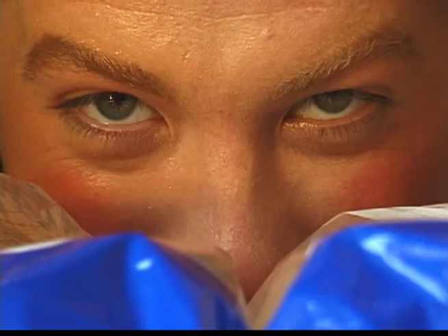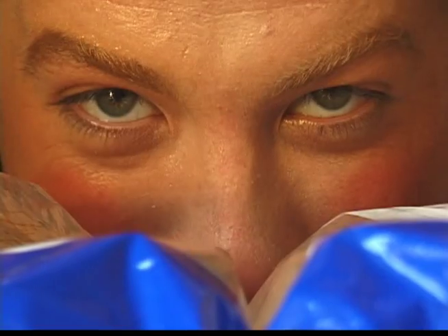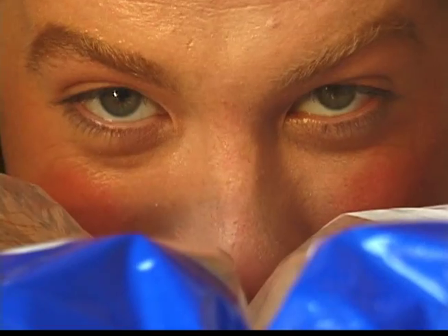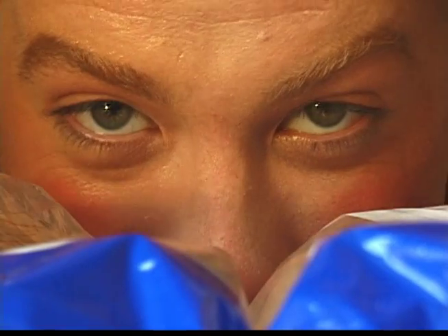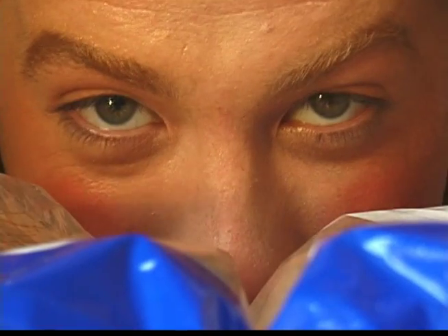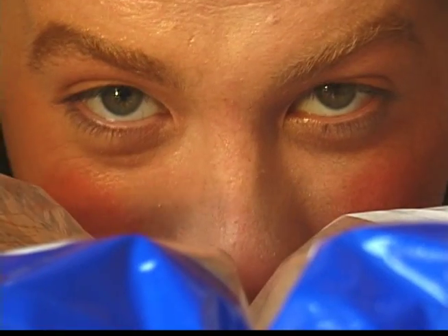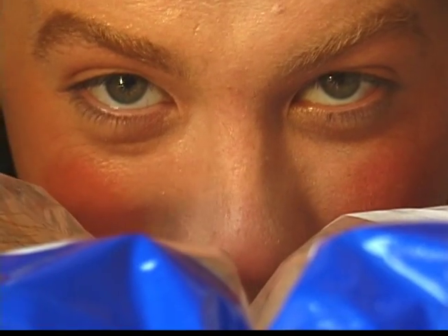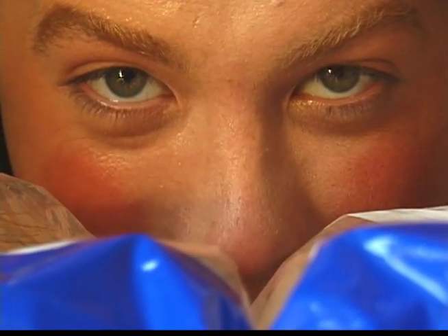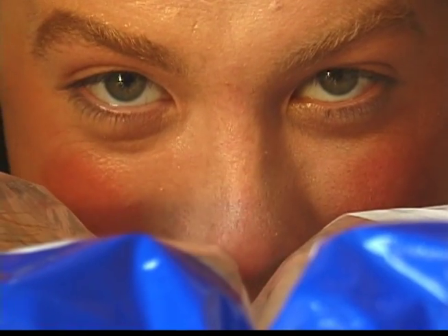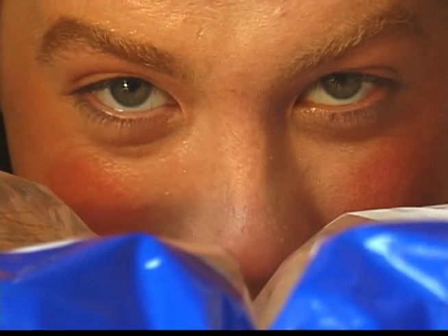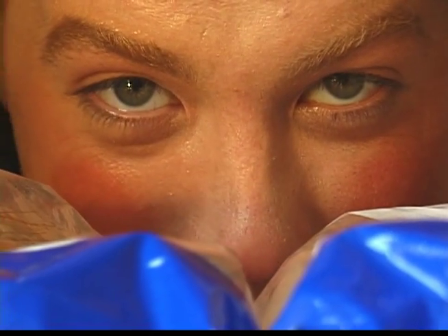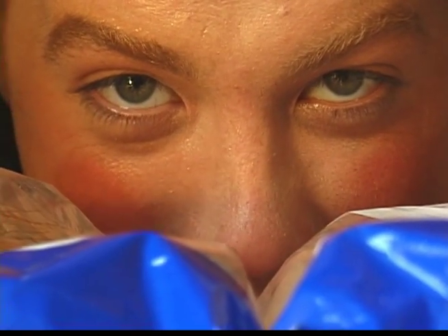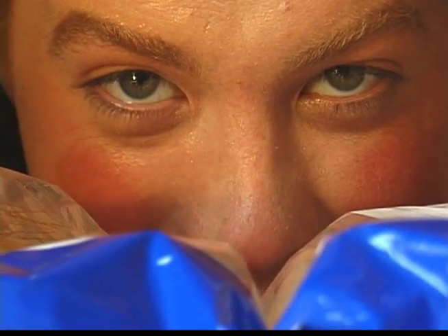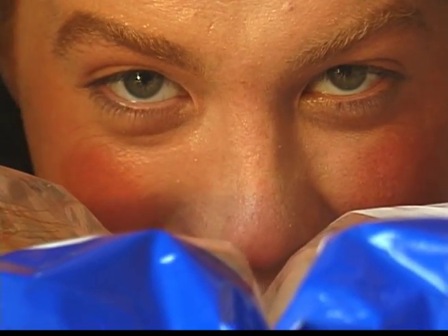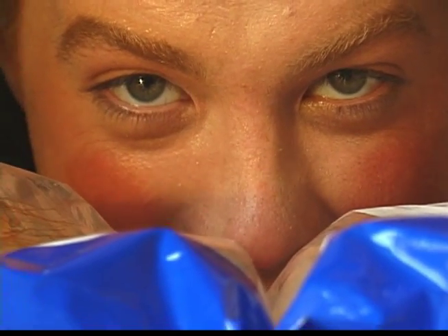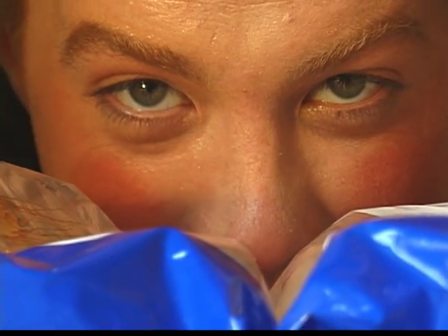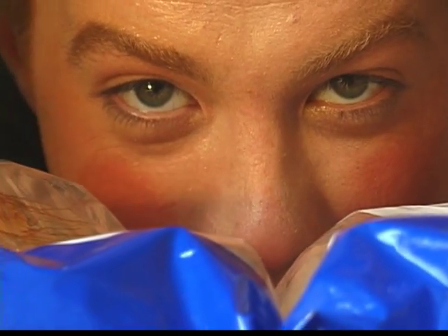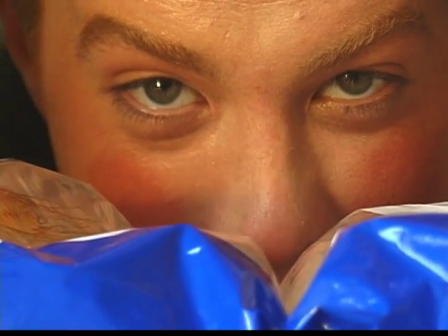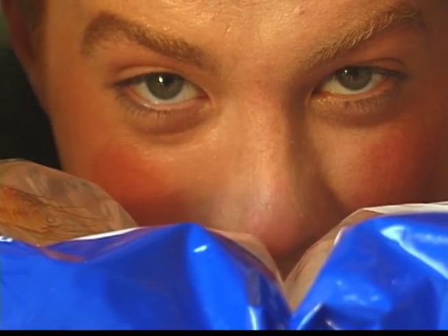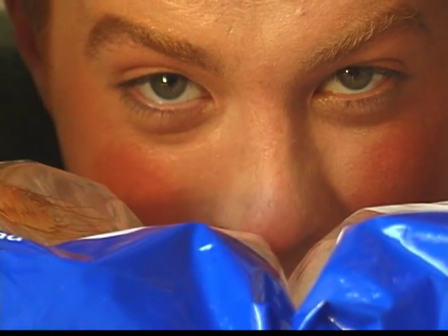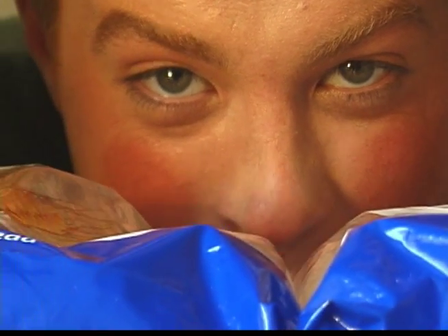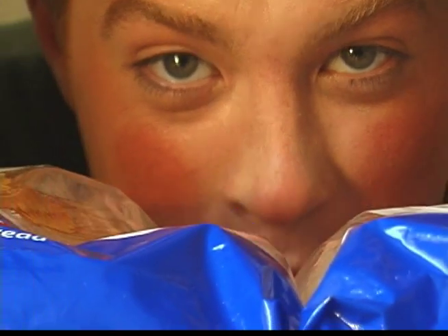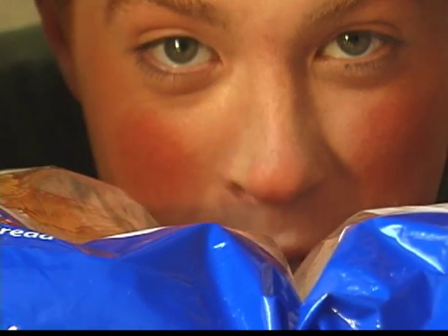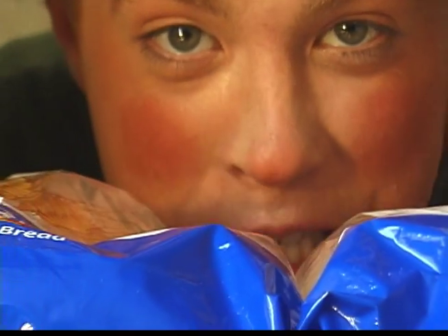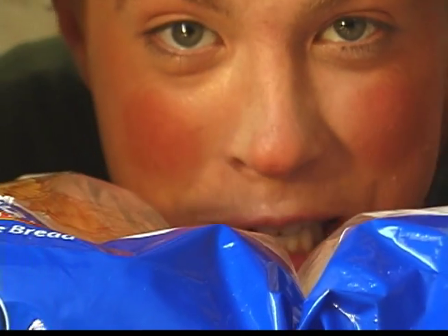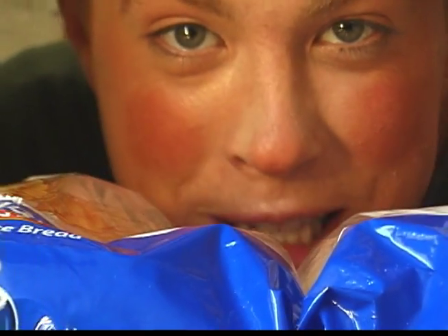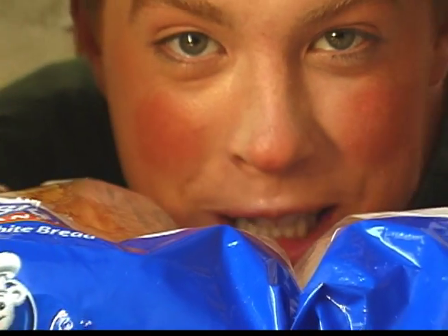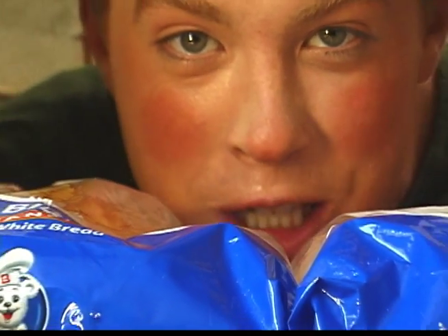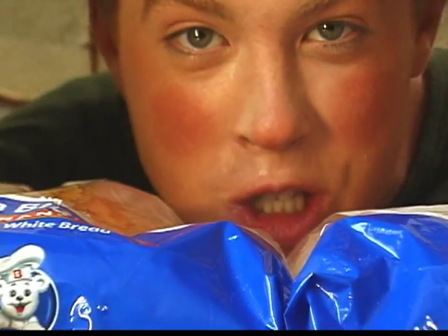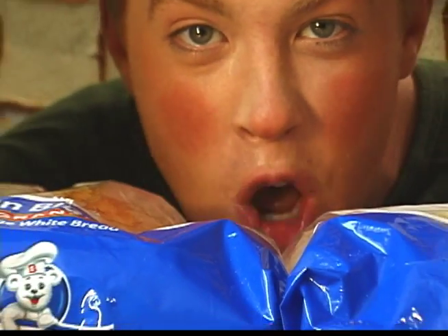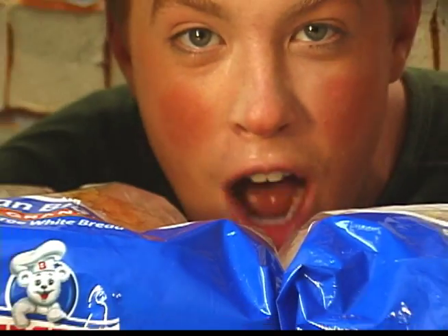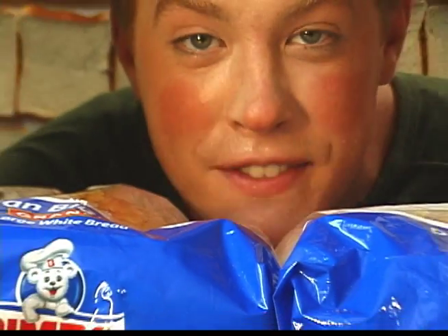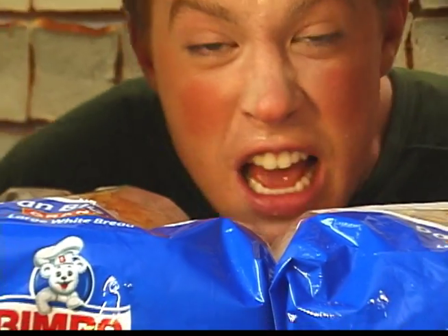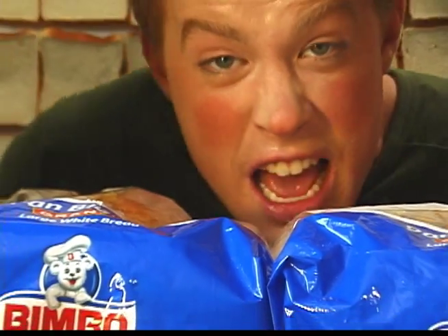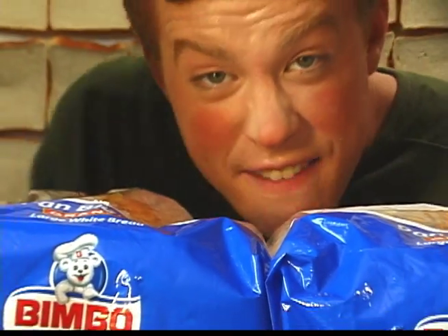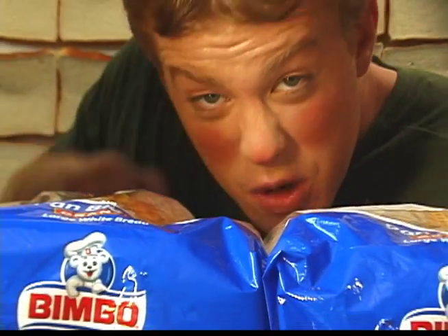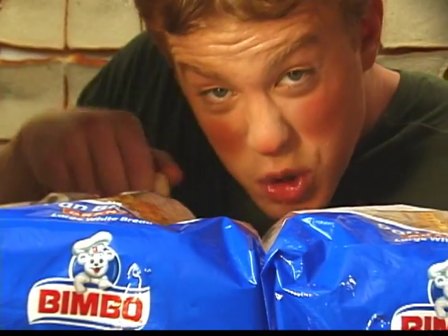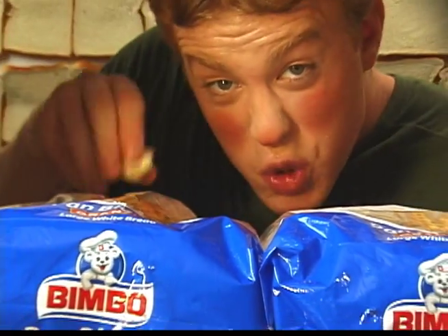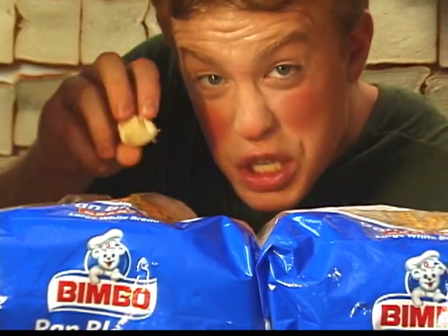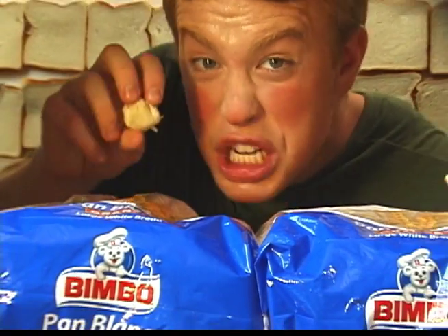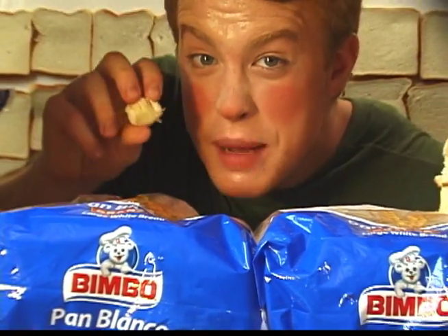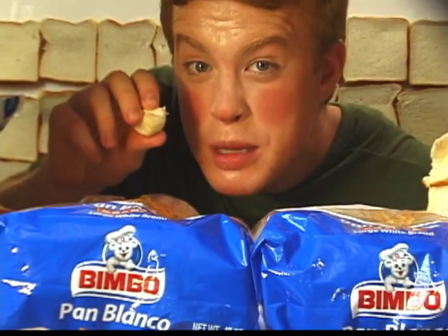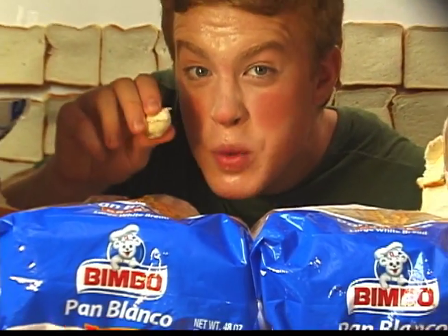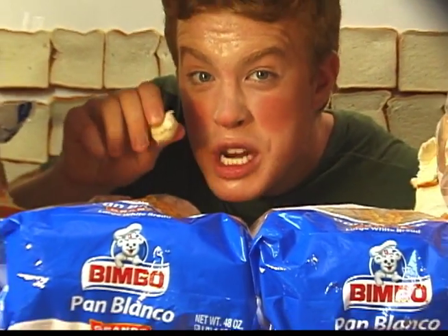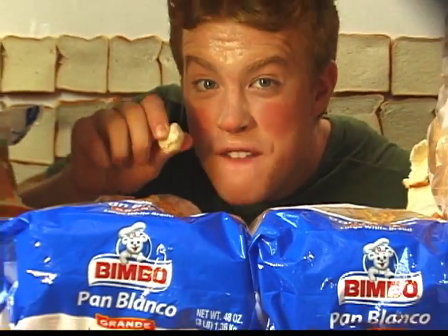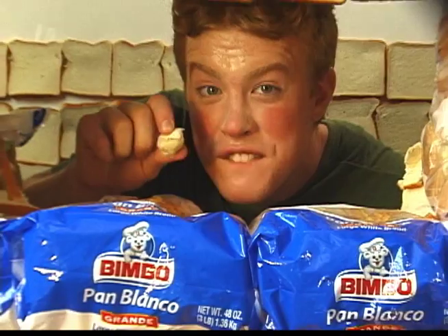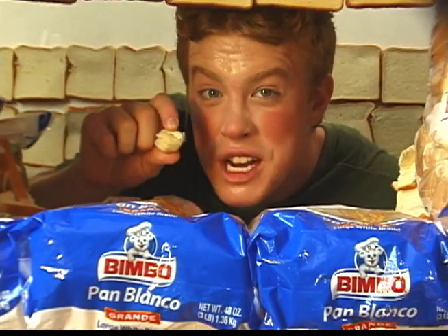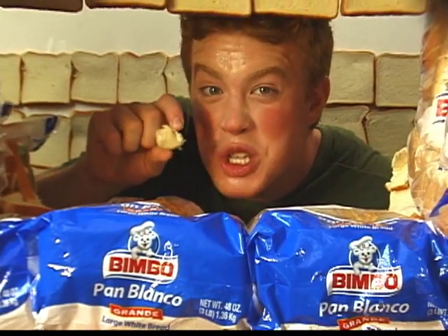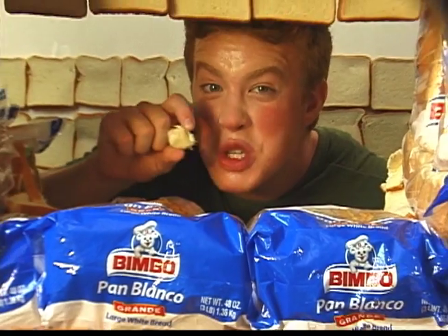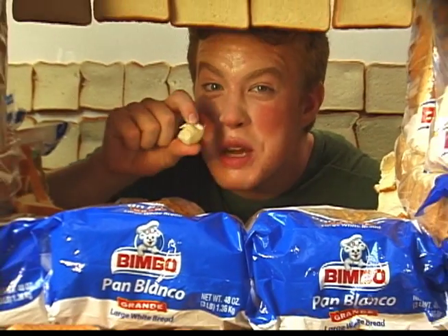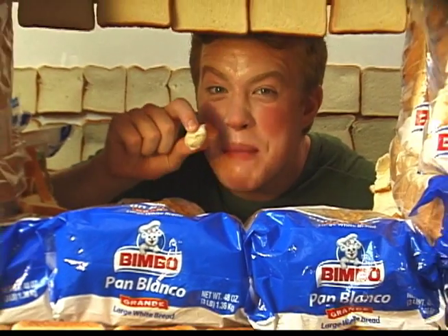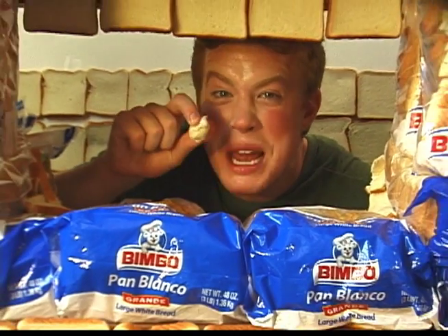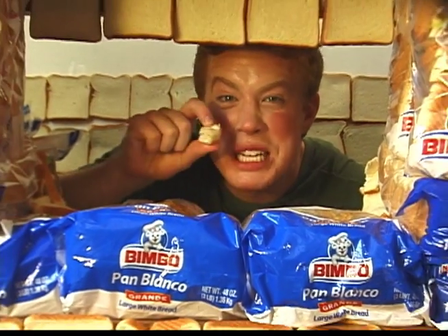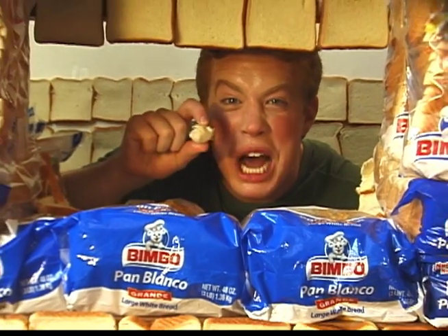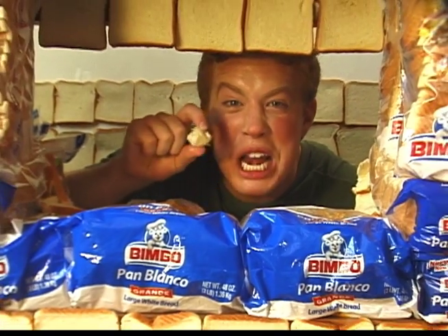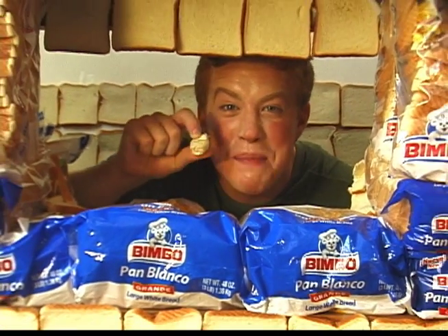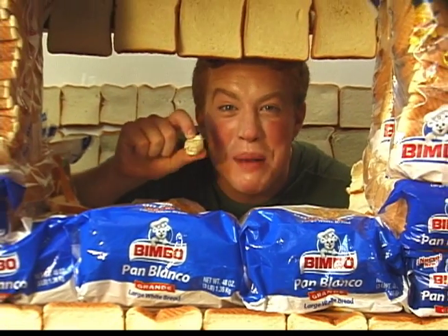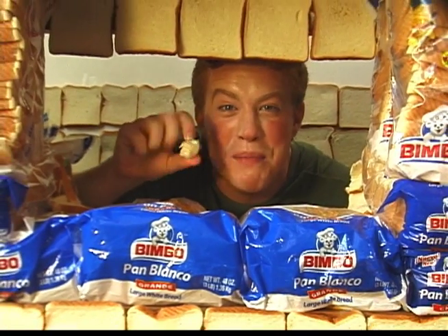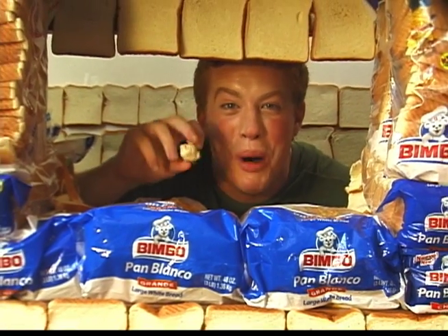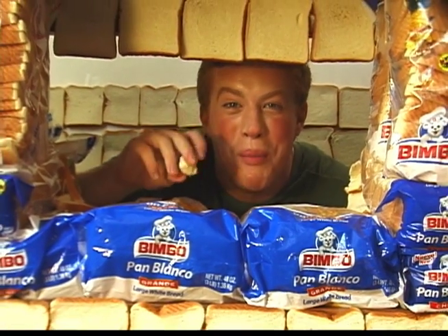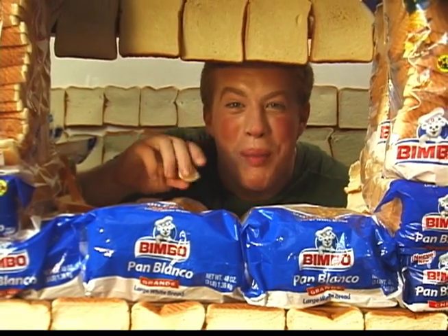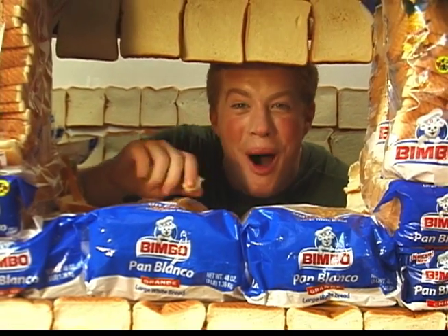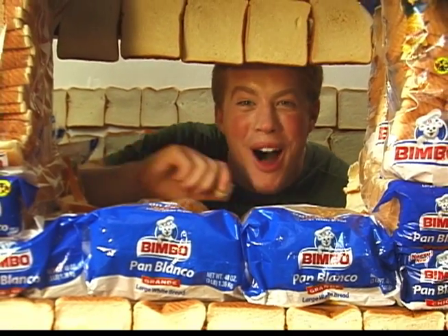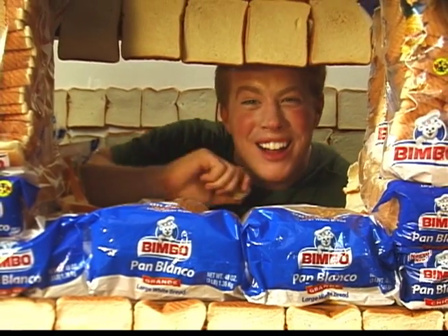Bimbo bread is my favorite because it's delicious and soft. If you squish it in between your fingers, you can make tiny bimbo balls.